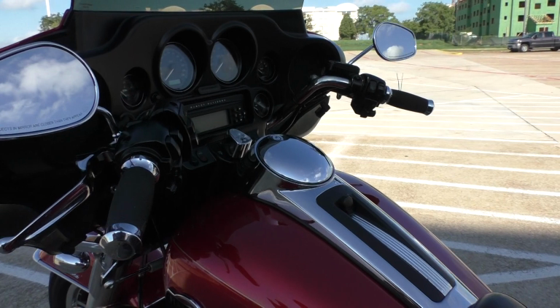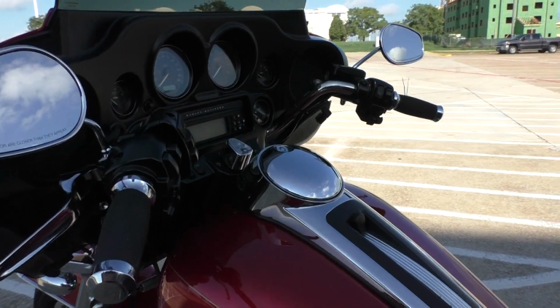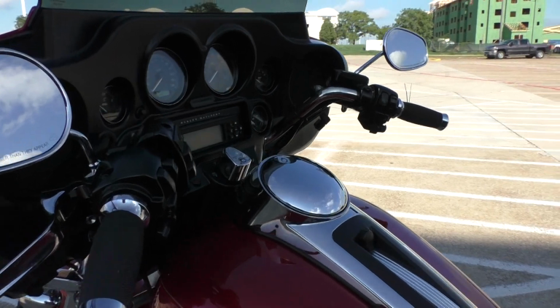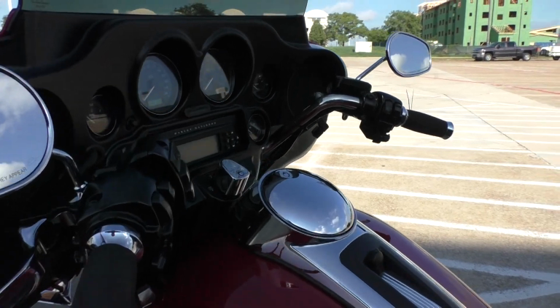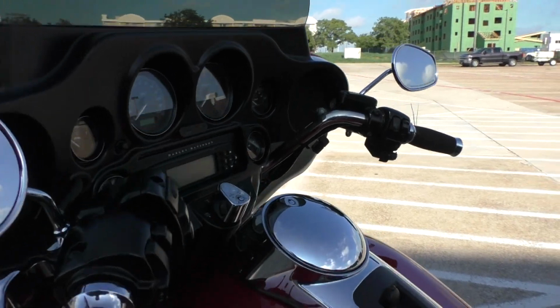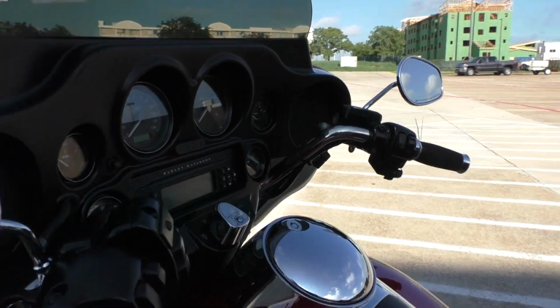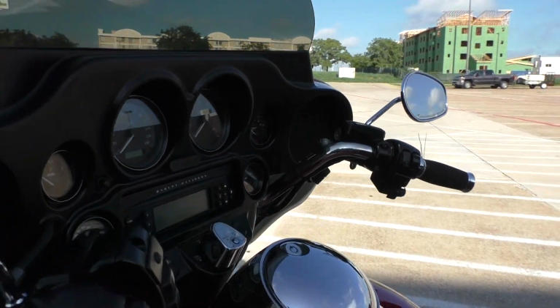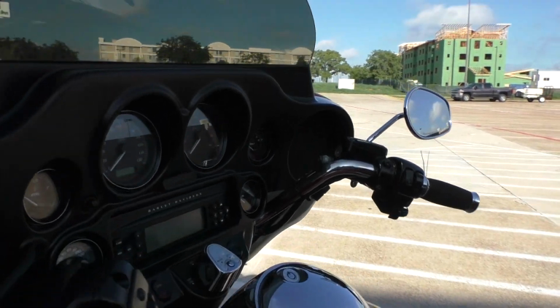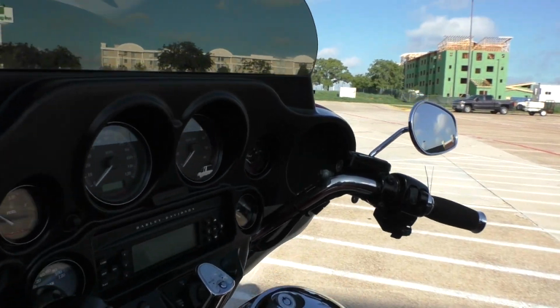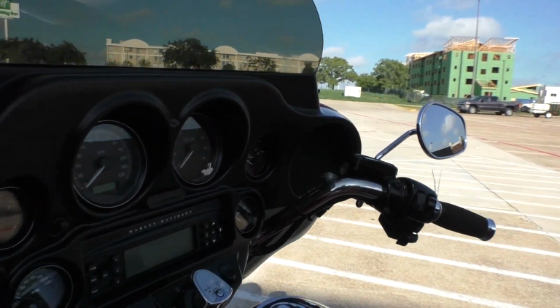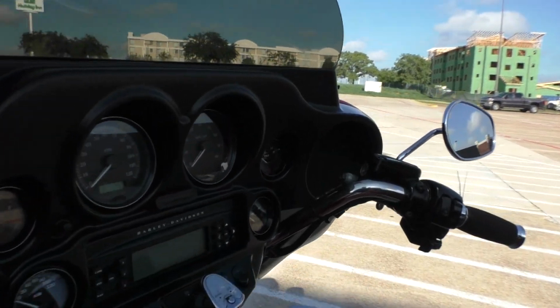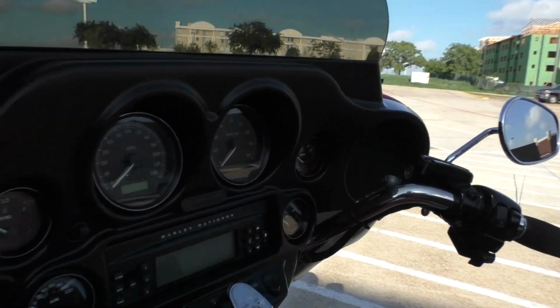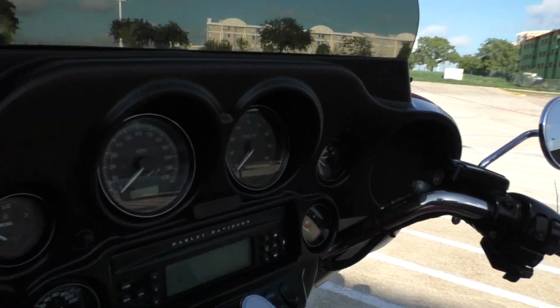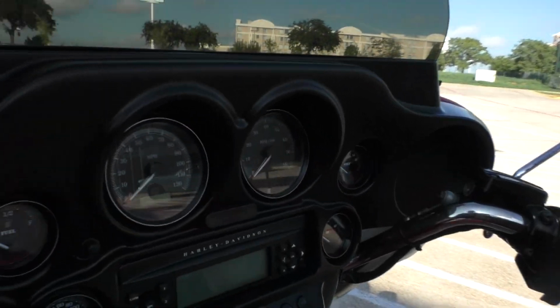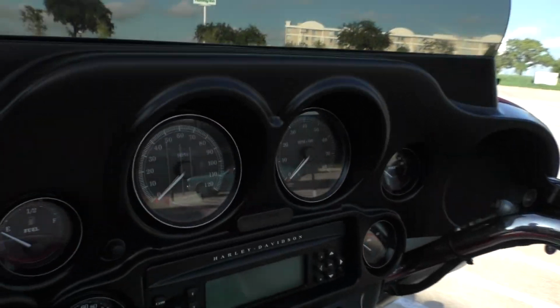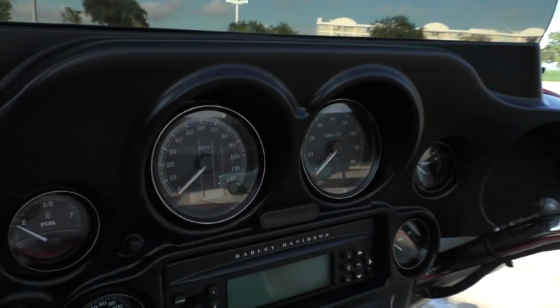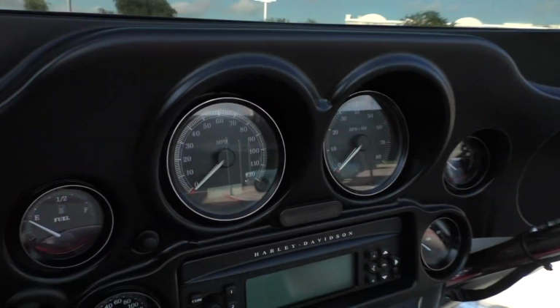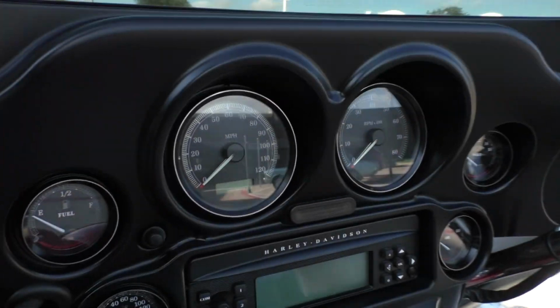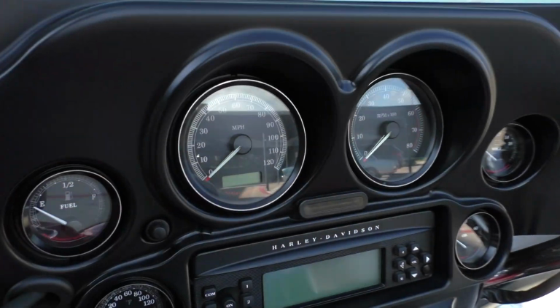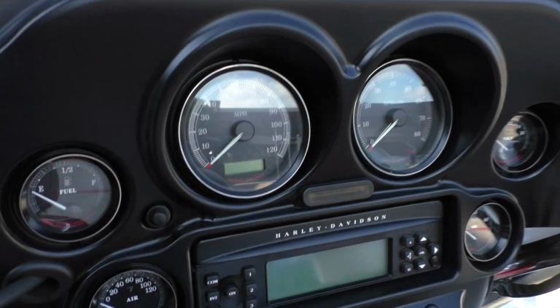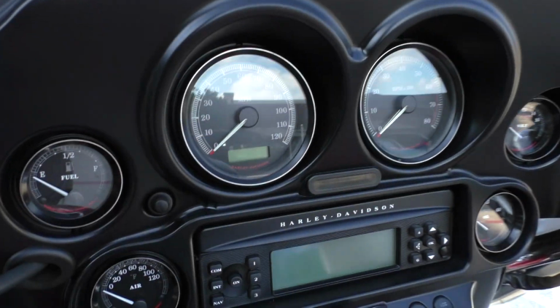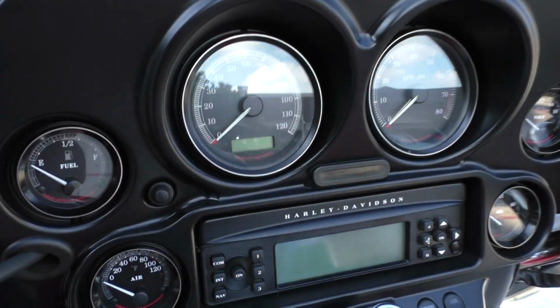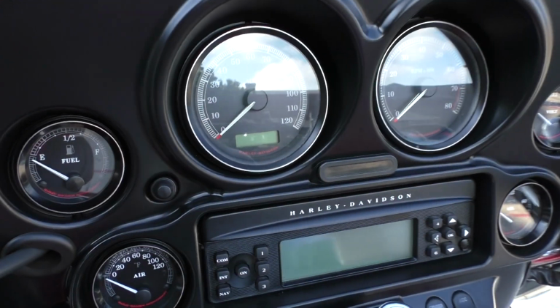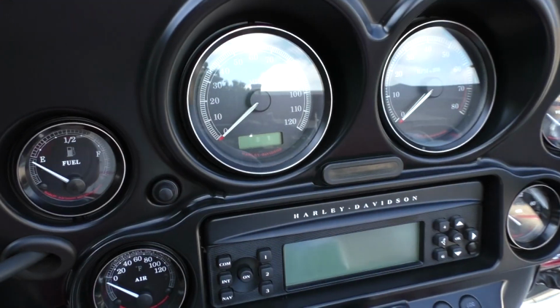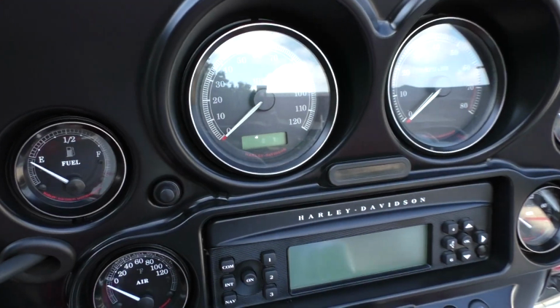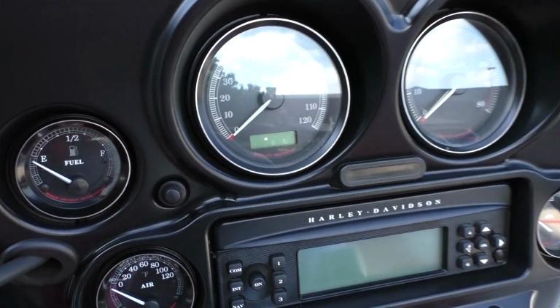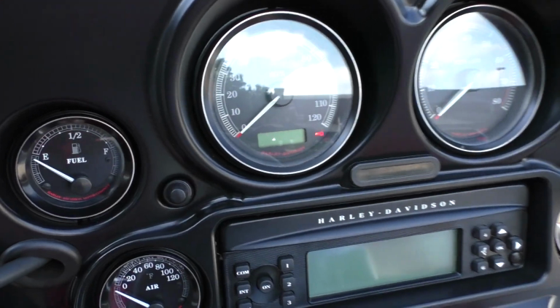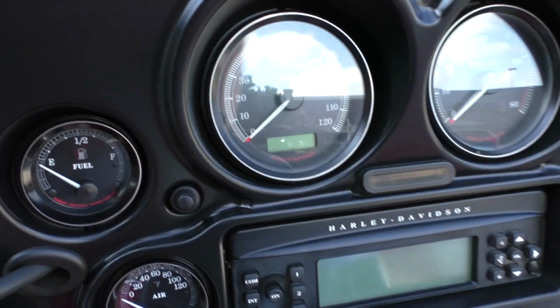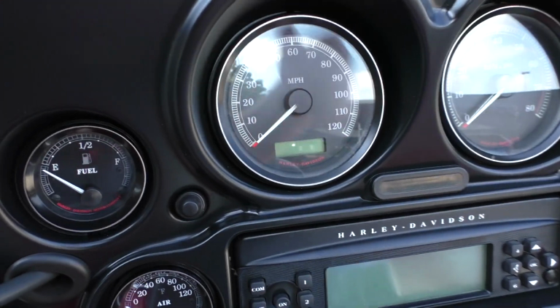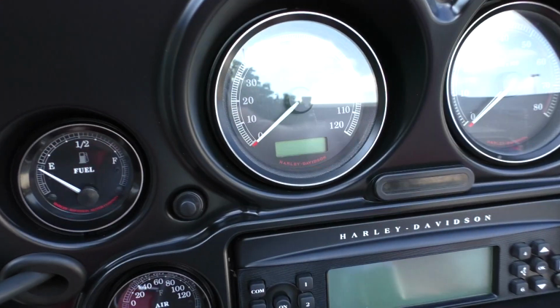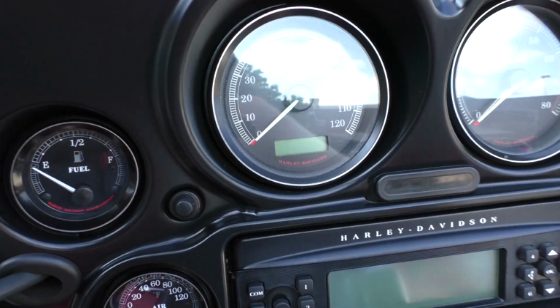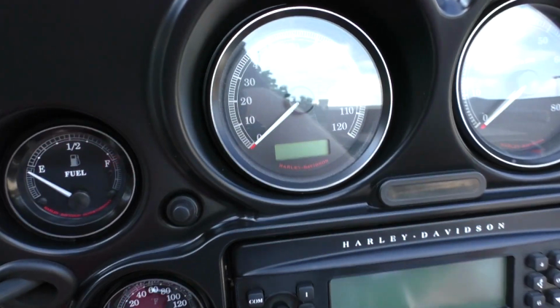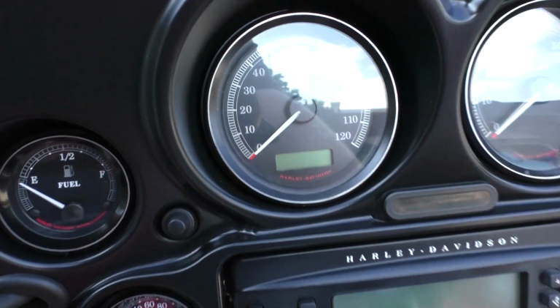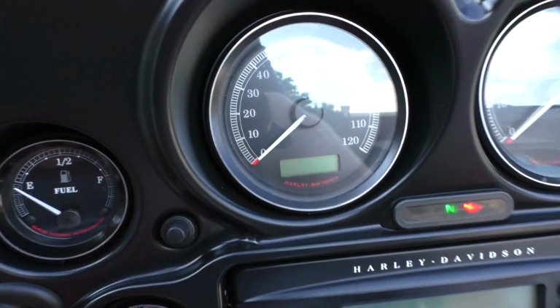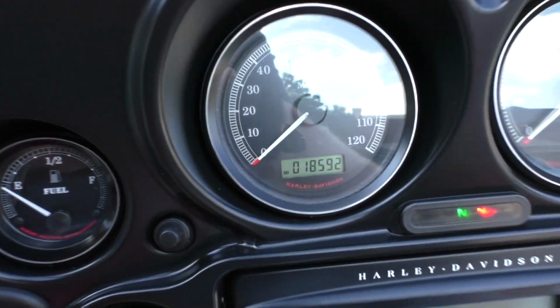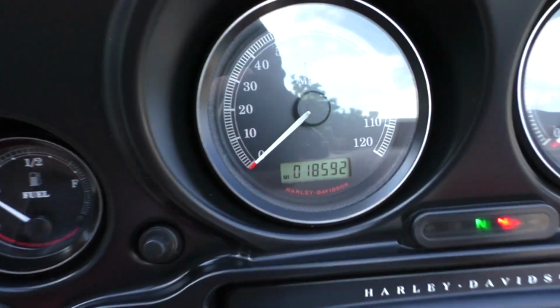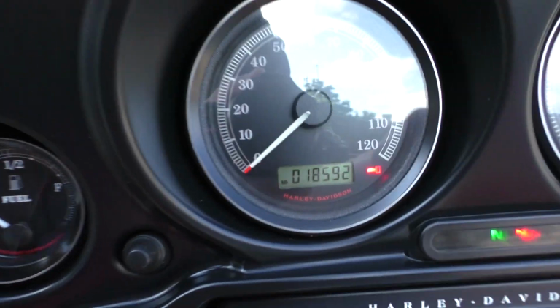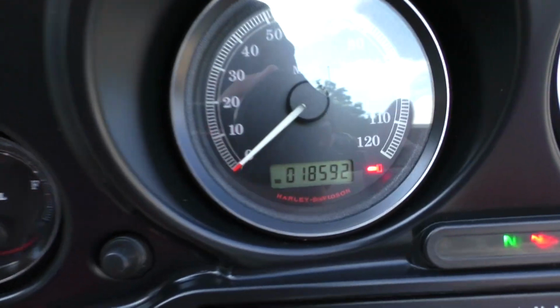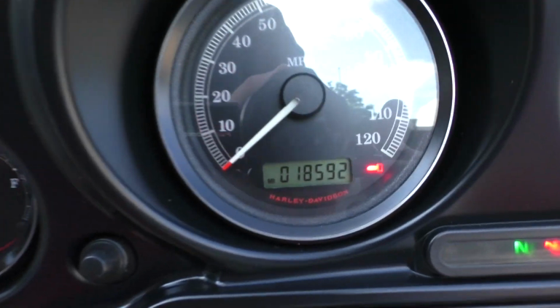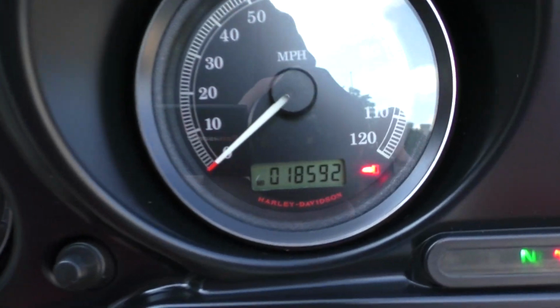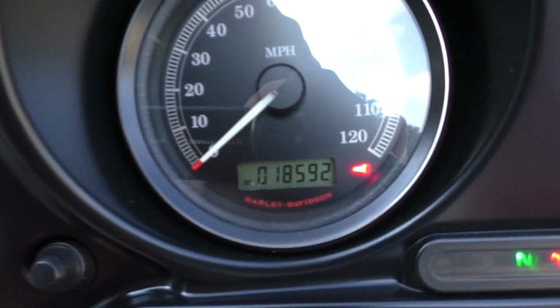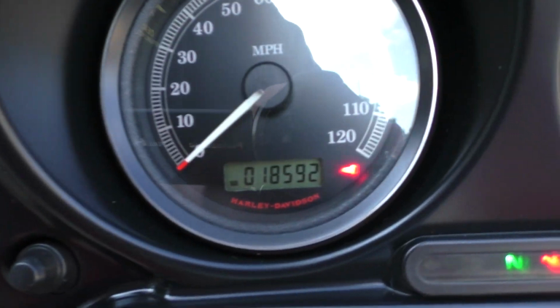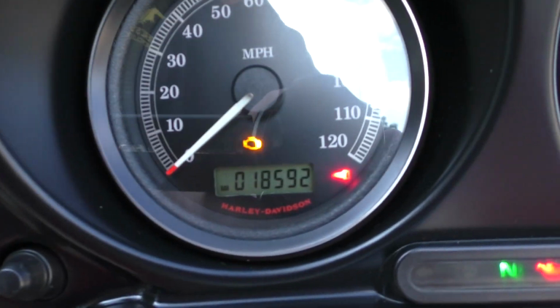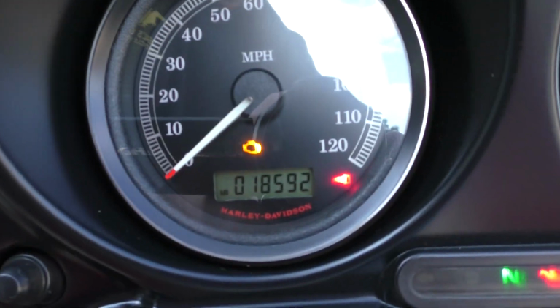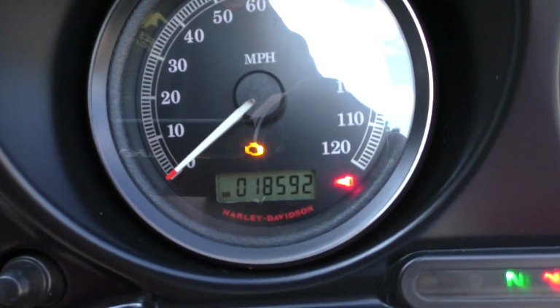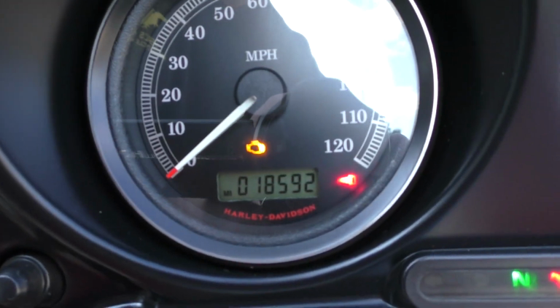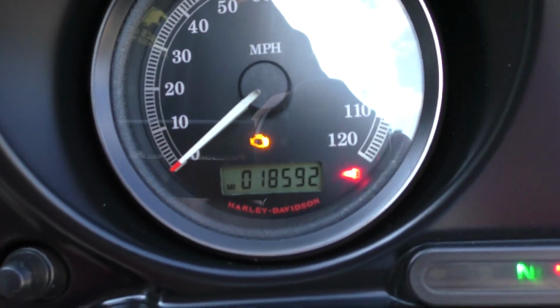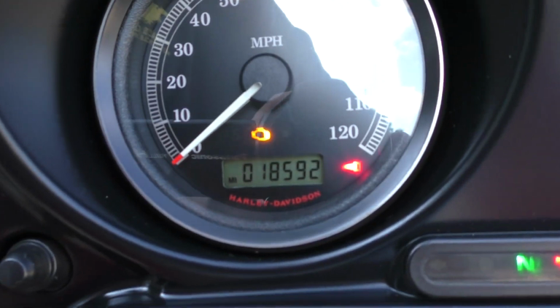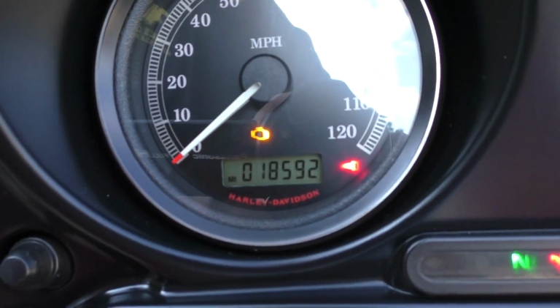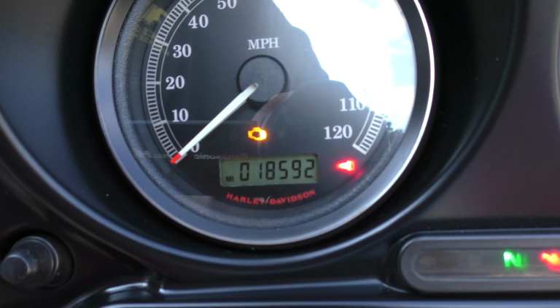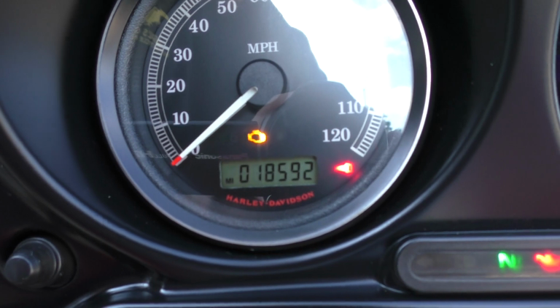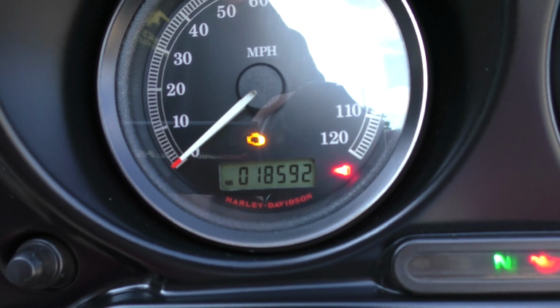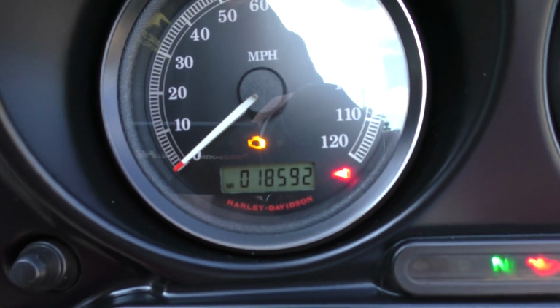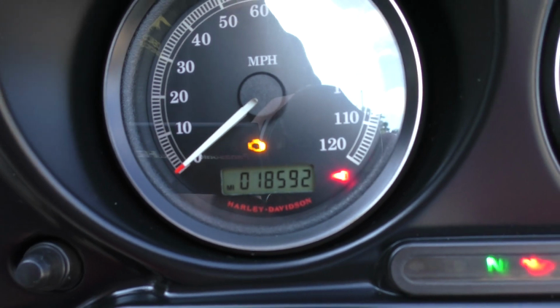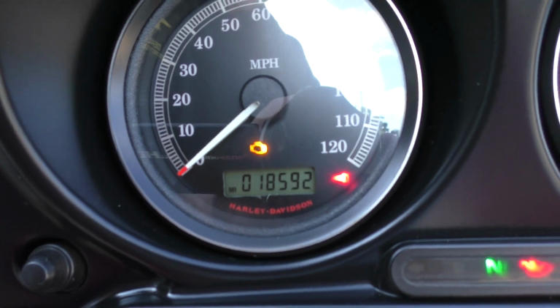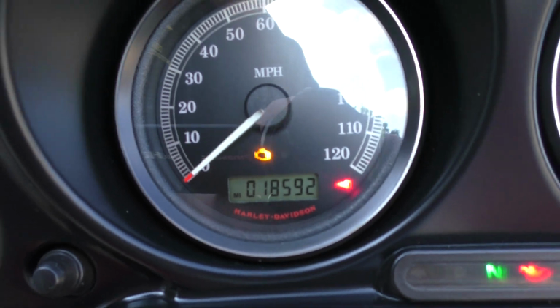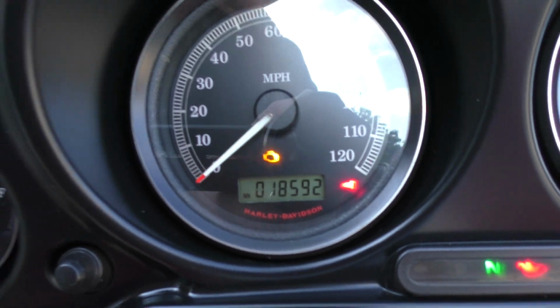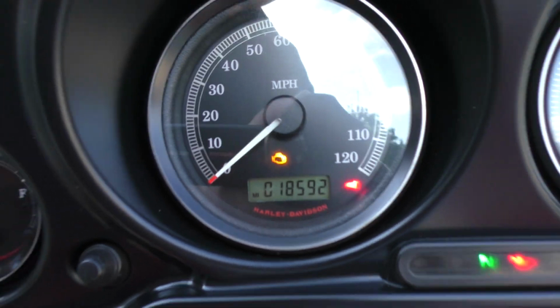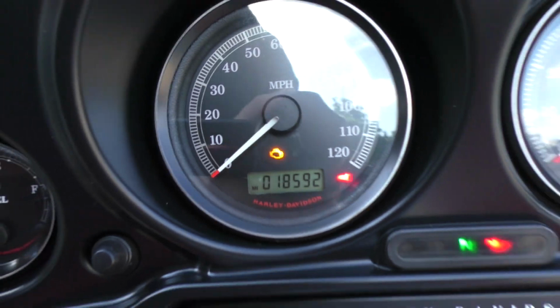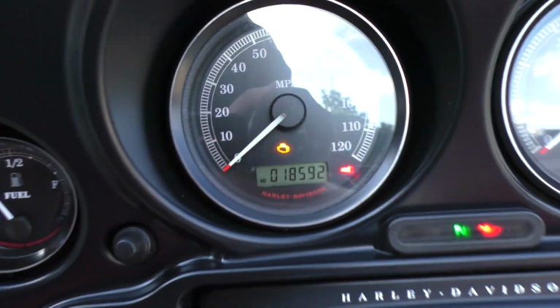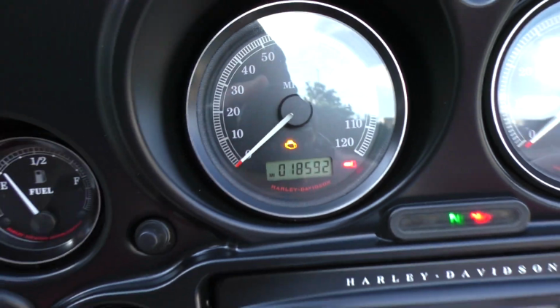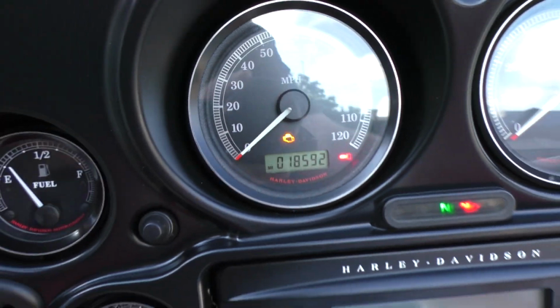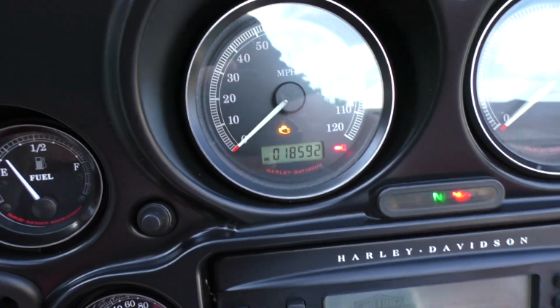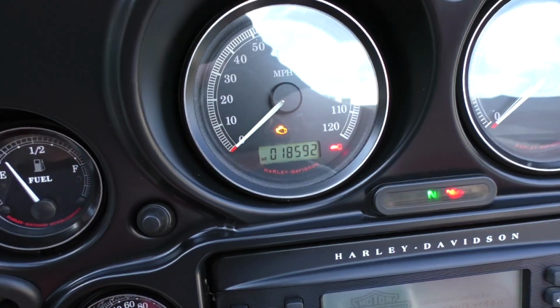It's really not a bad looking bike. 18,592 miles.